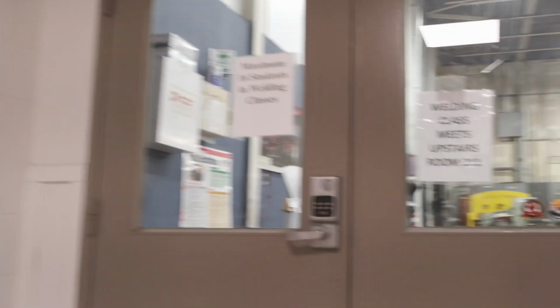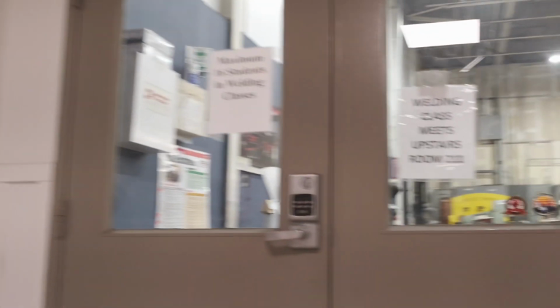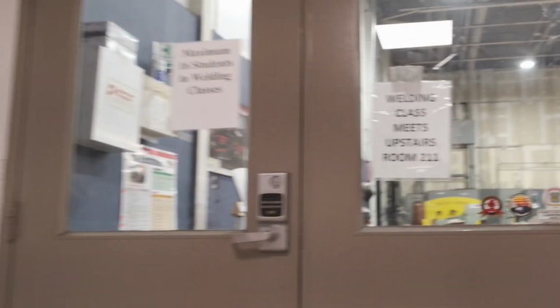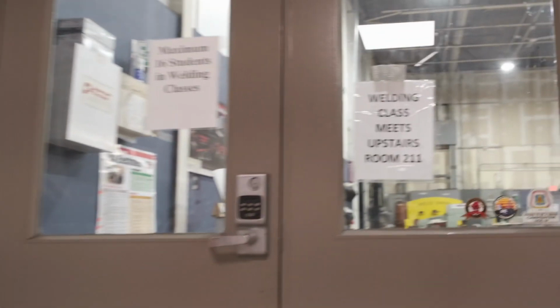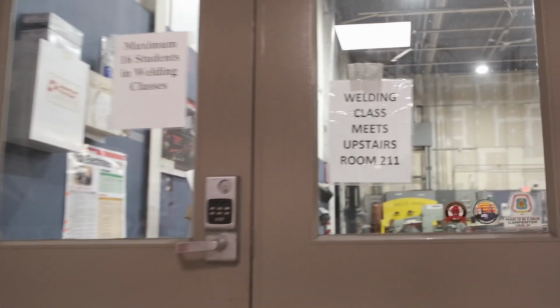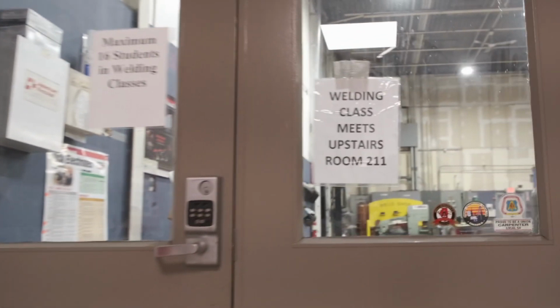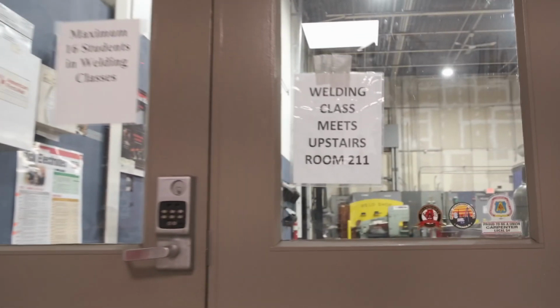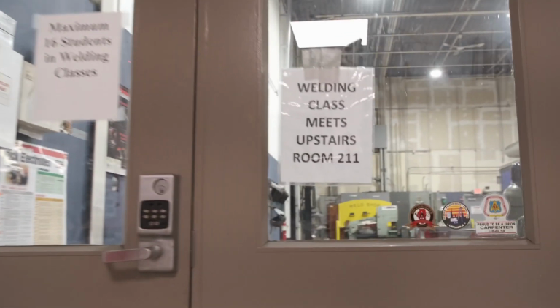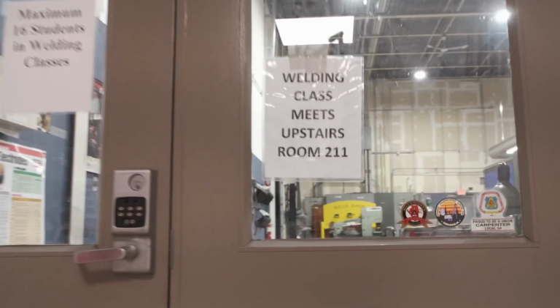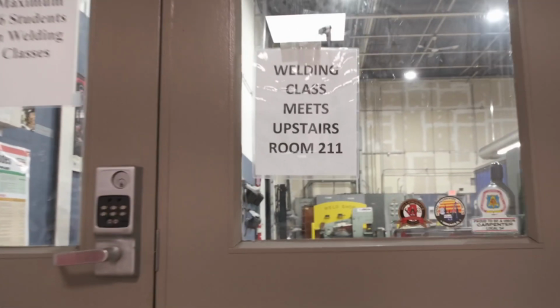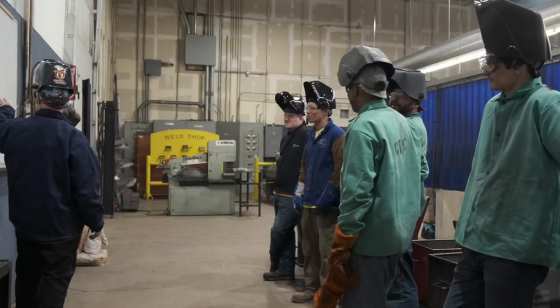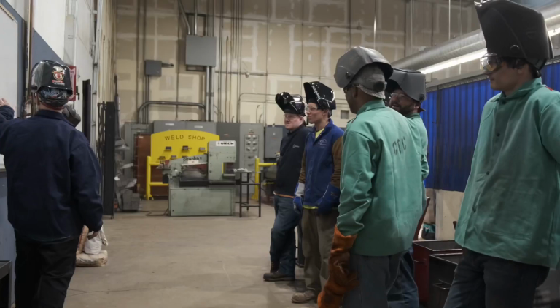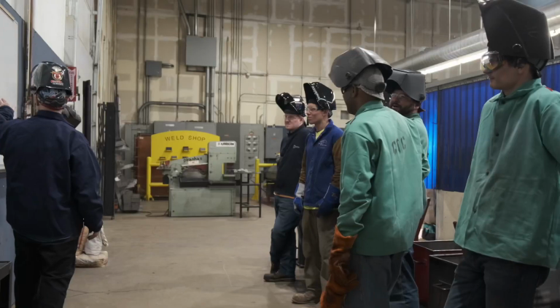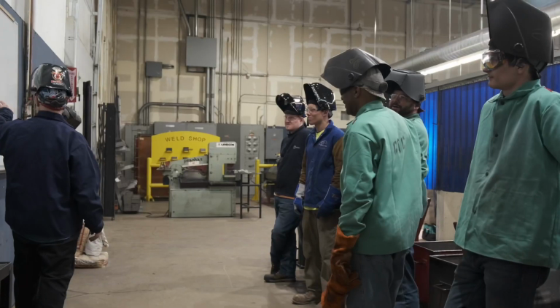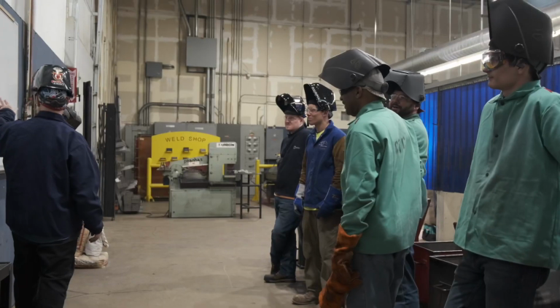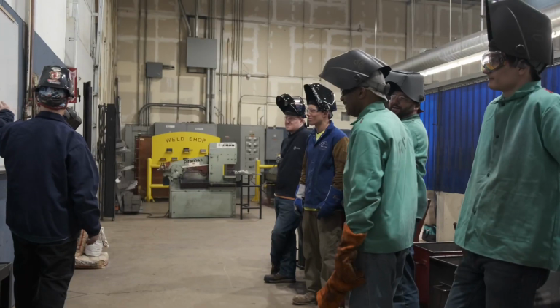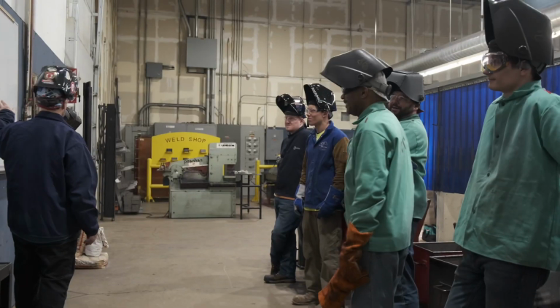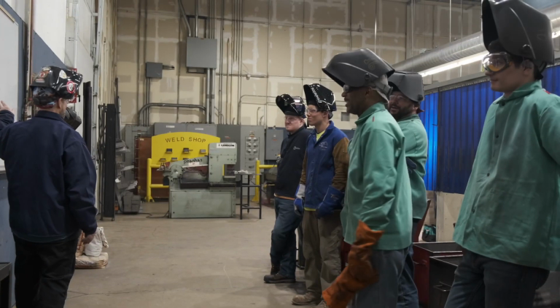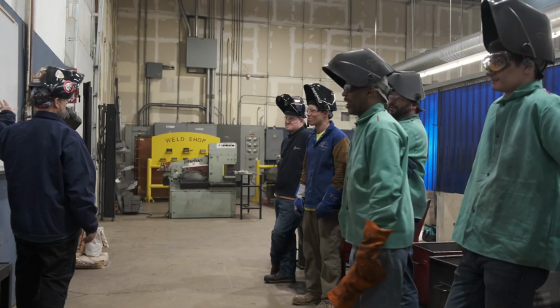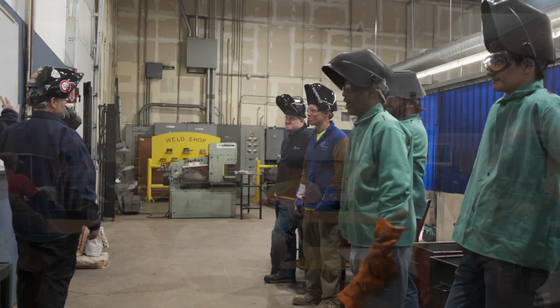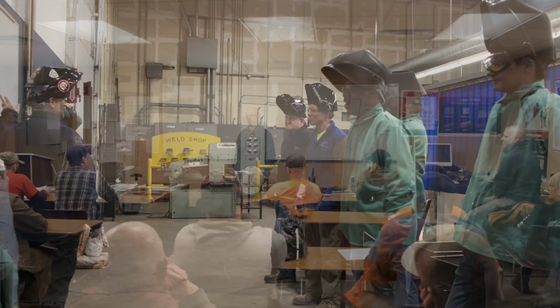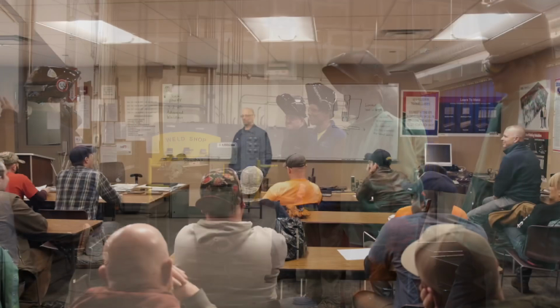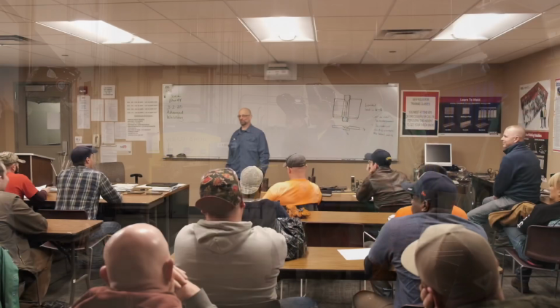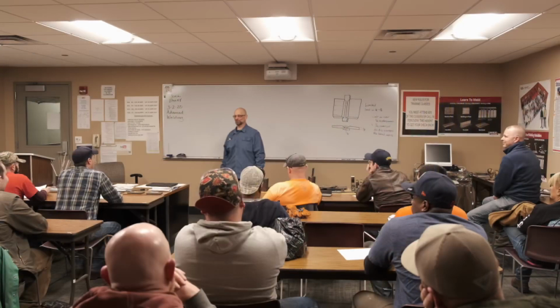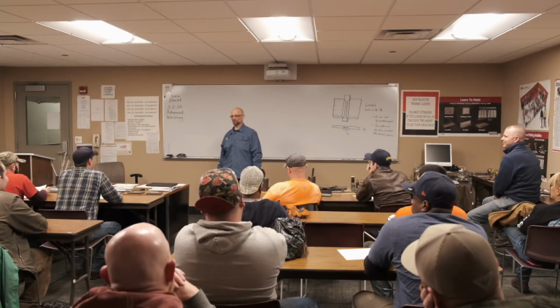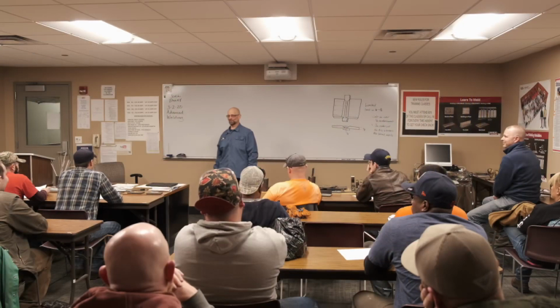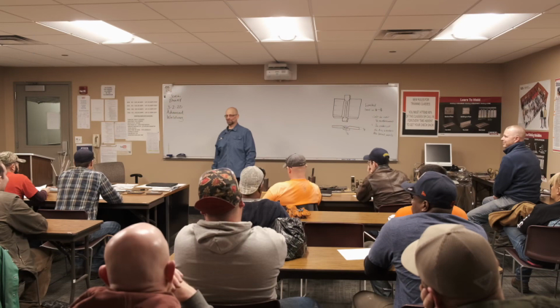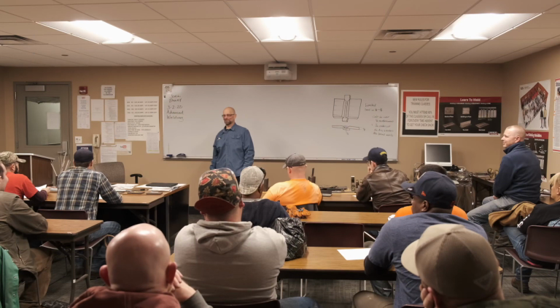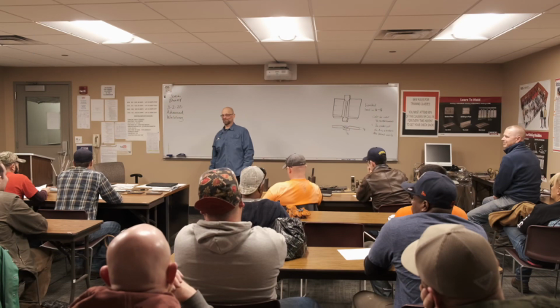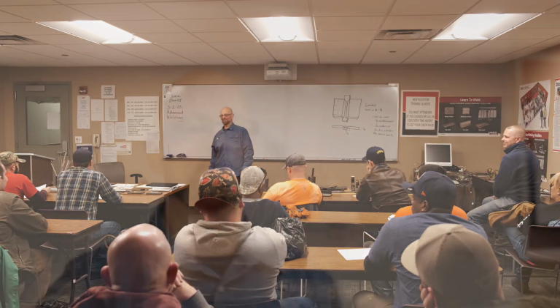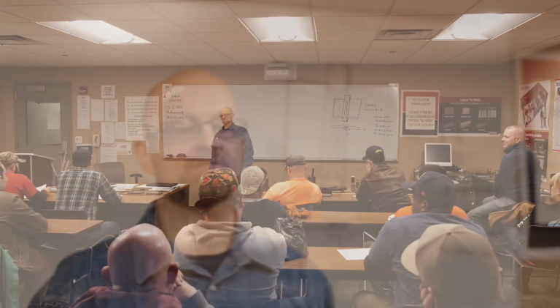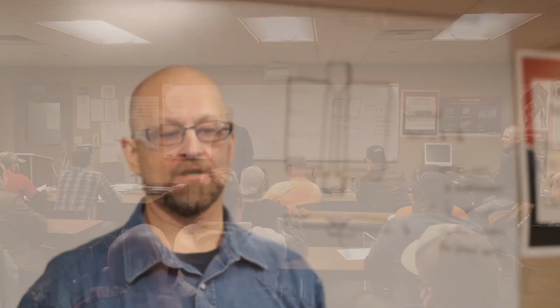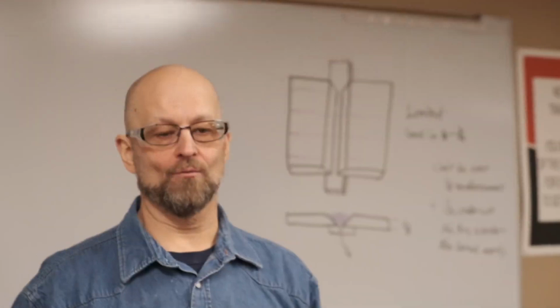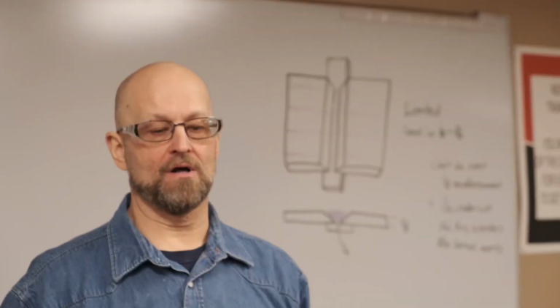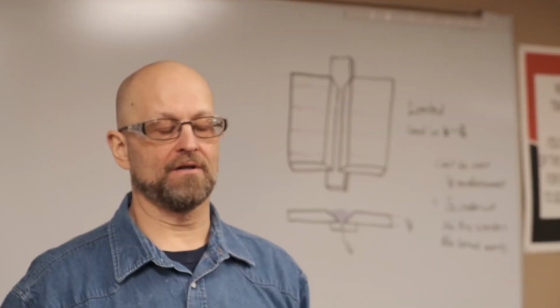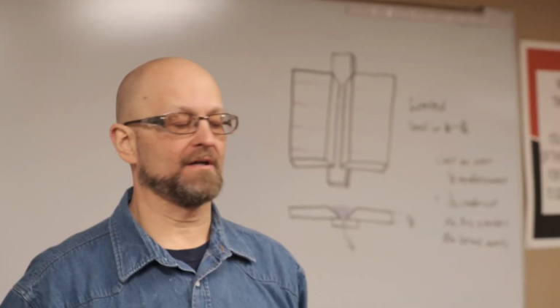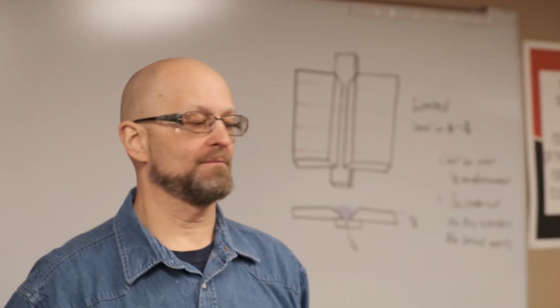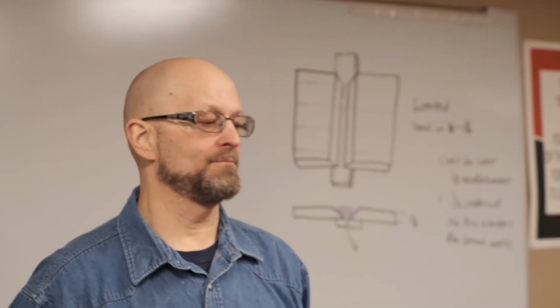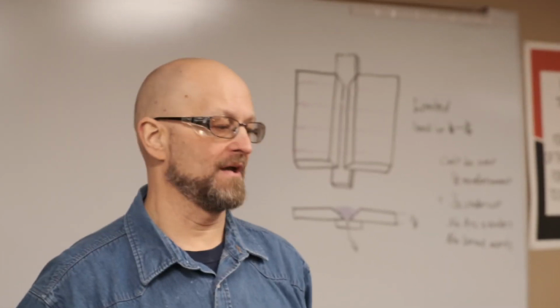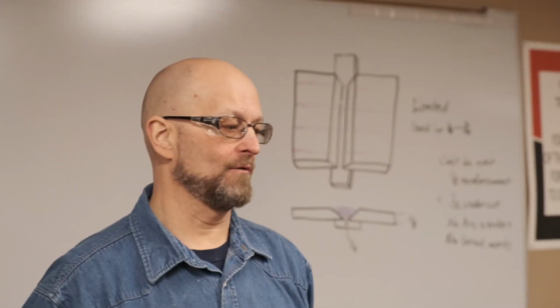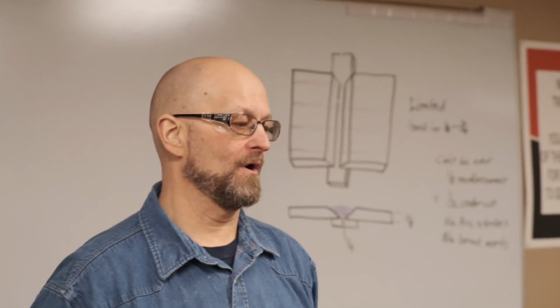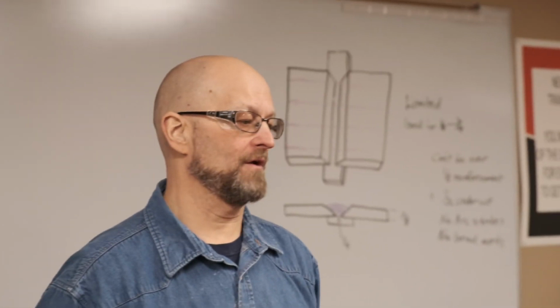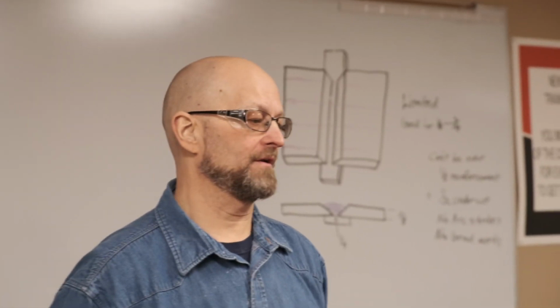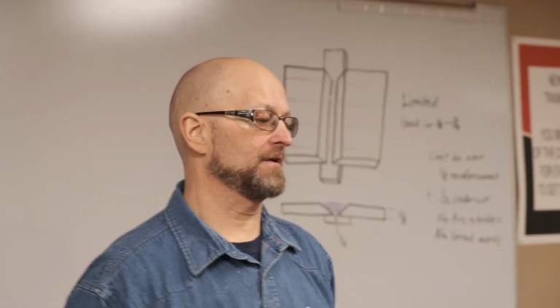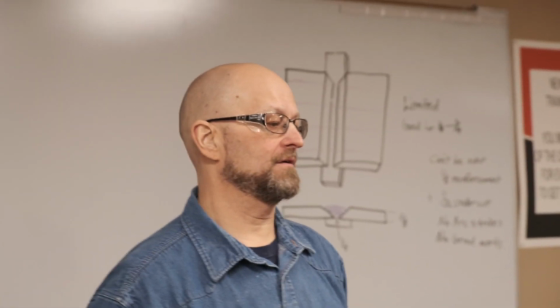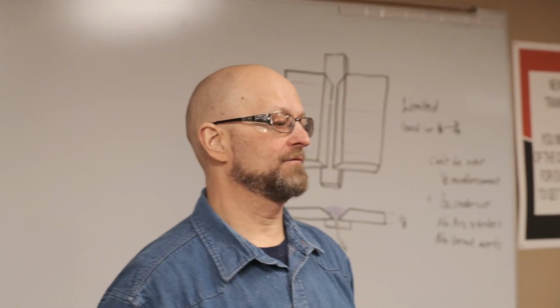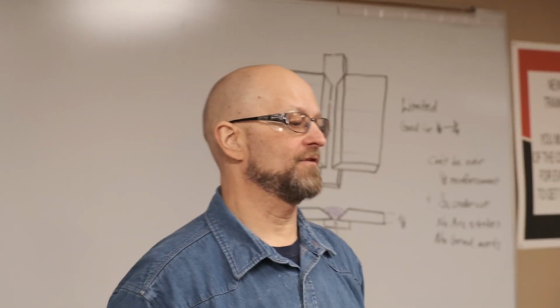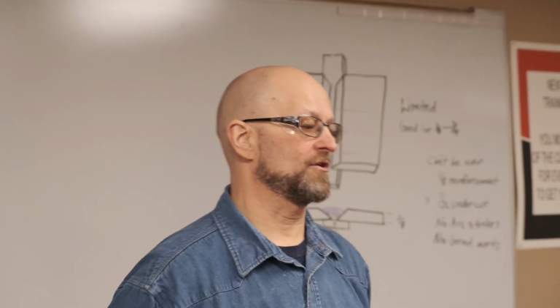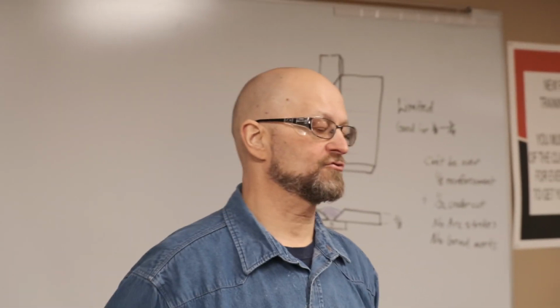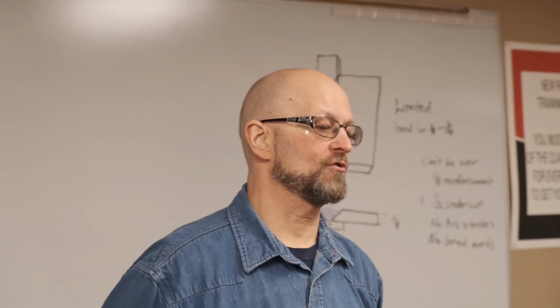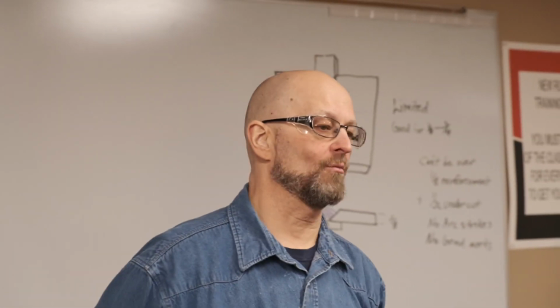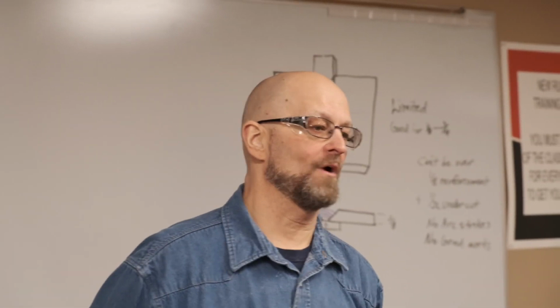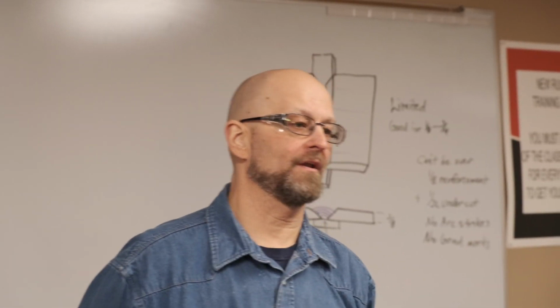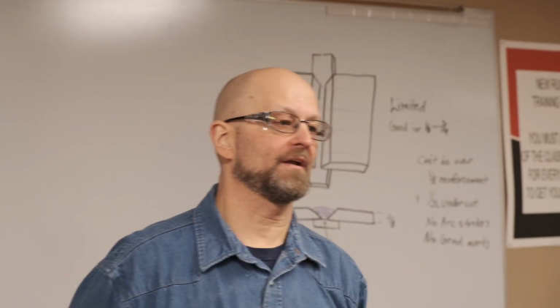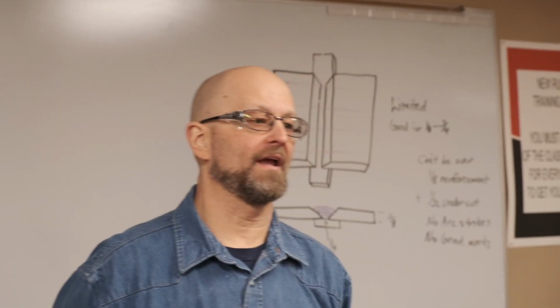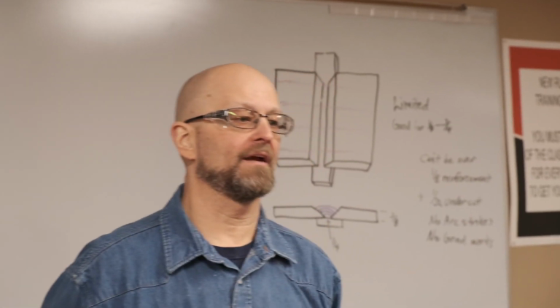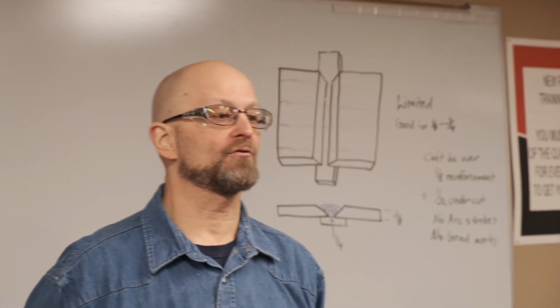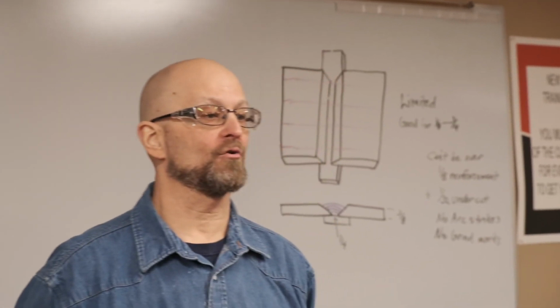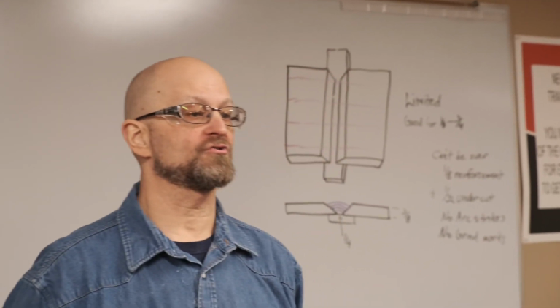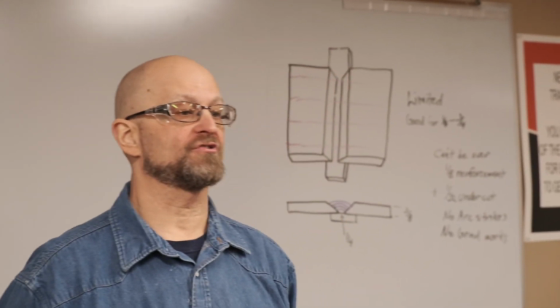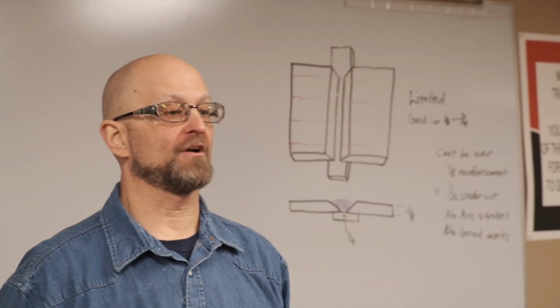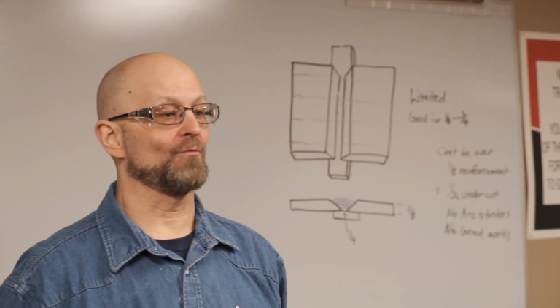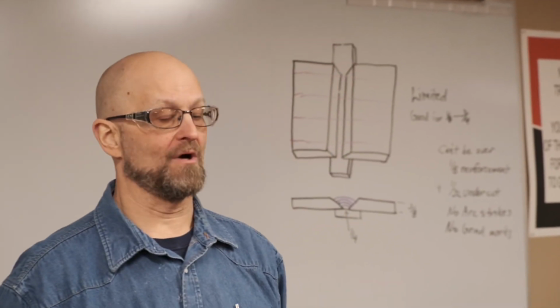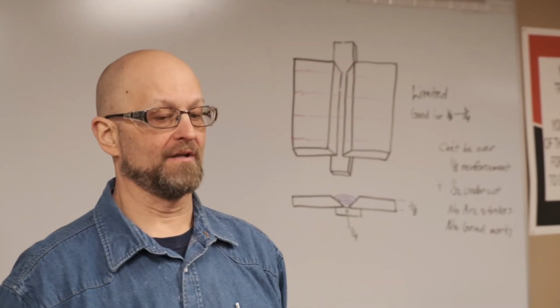Welcome to welding. This is a class where you can learn TIG welding, MIG welding, flux core welding, and of course stick welding.